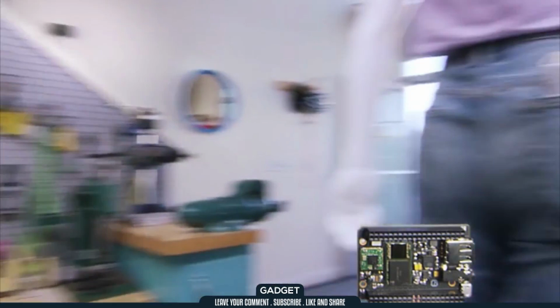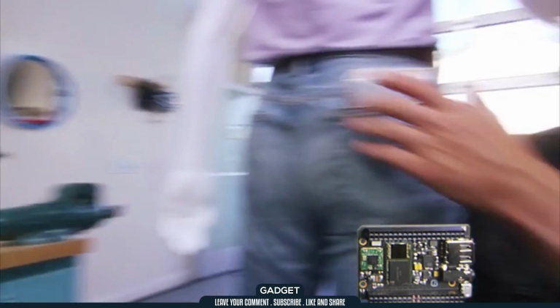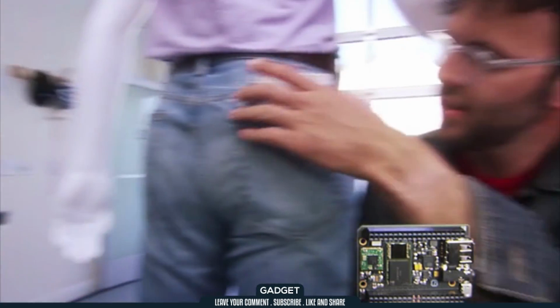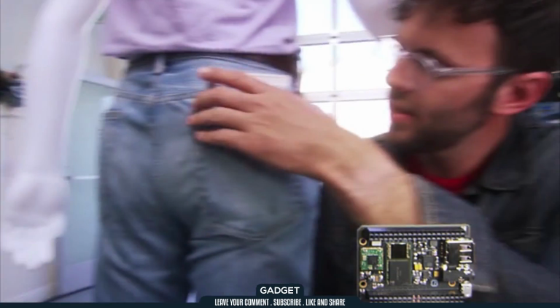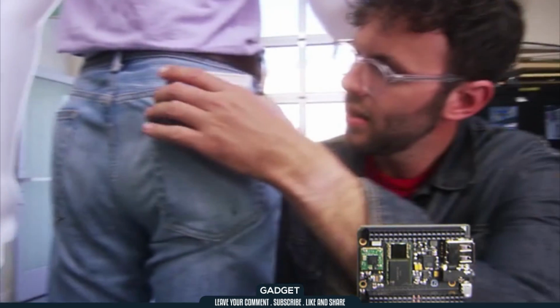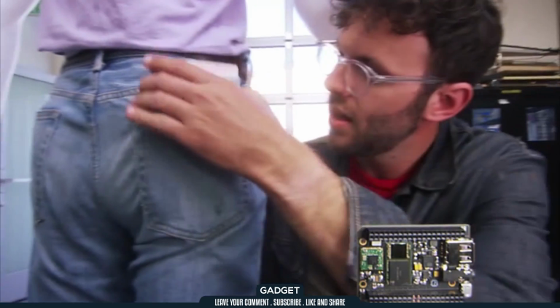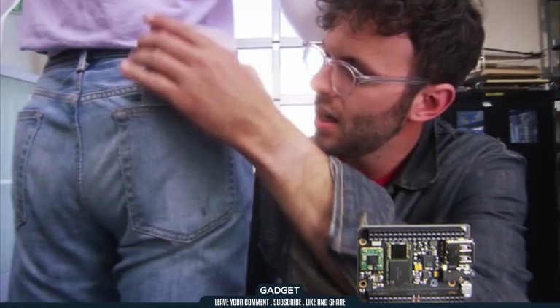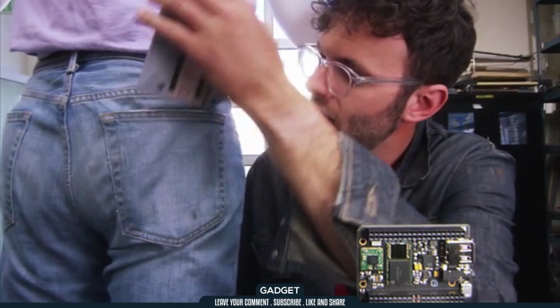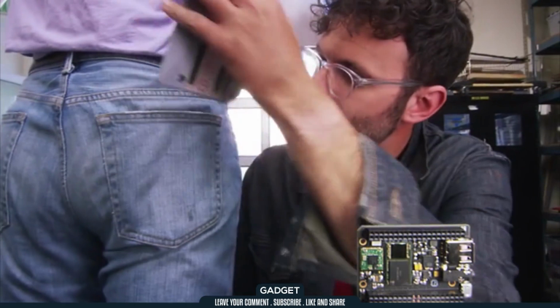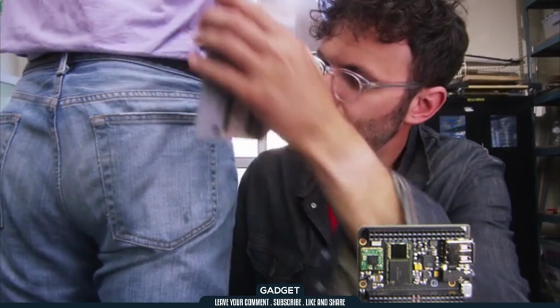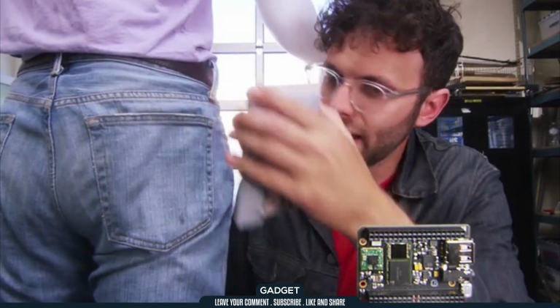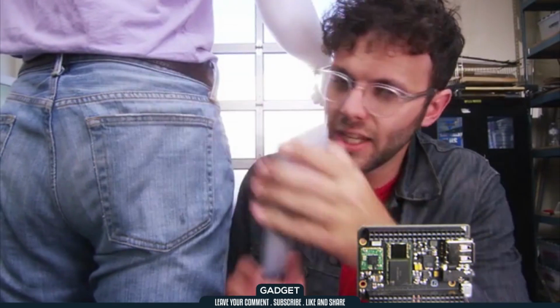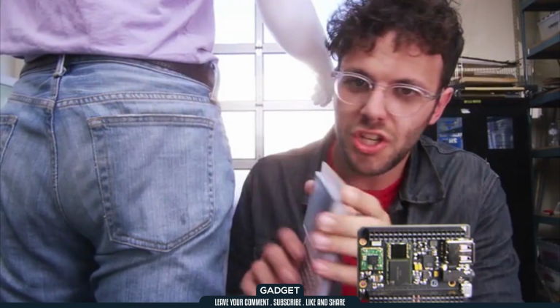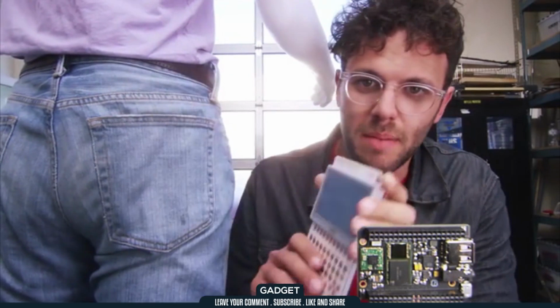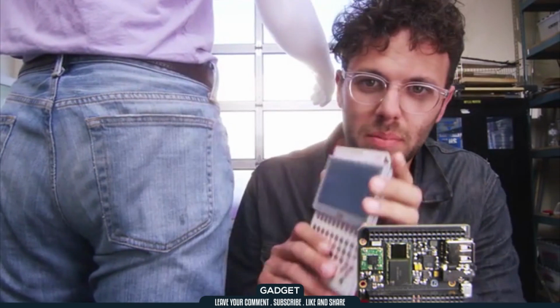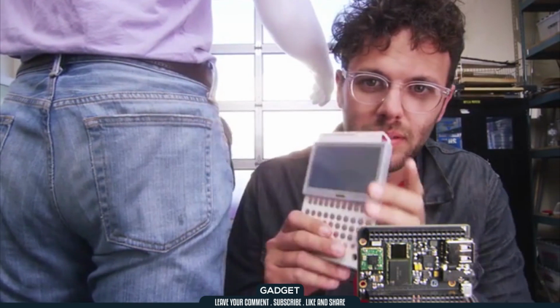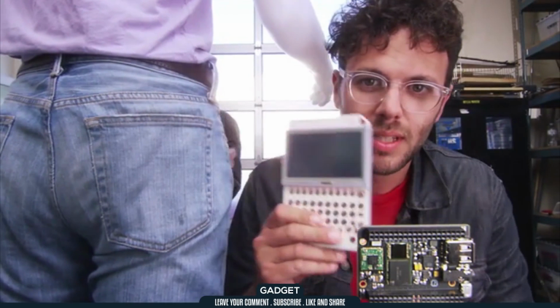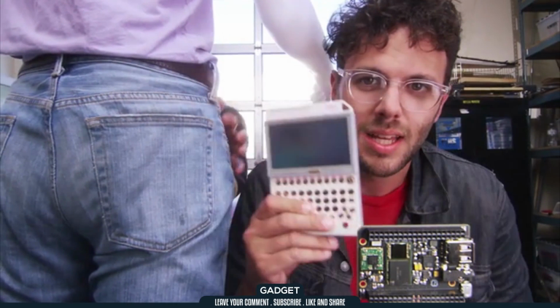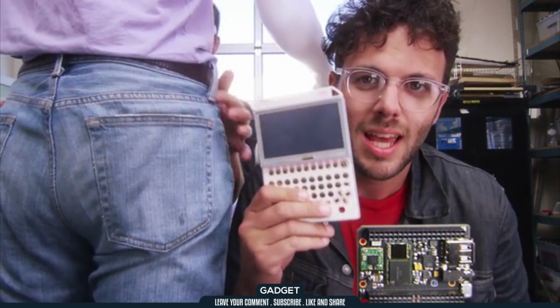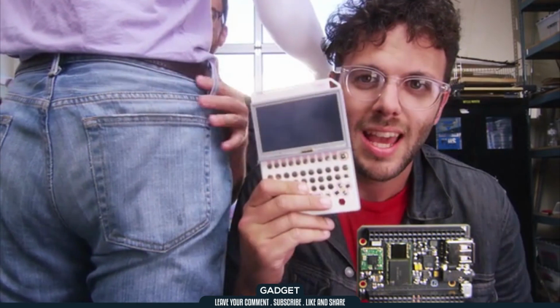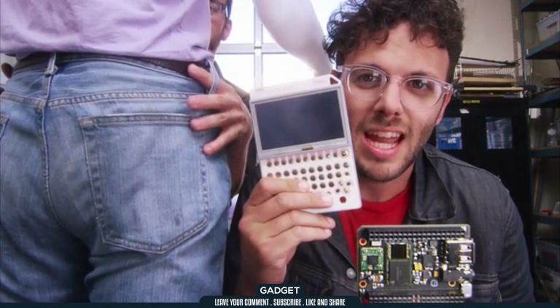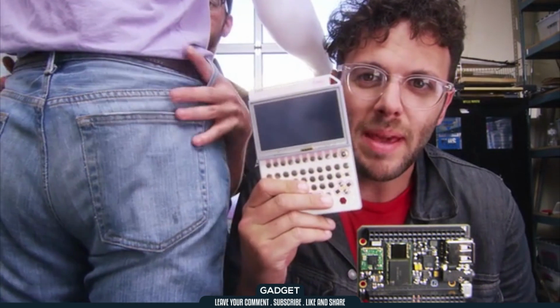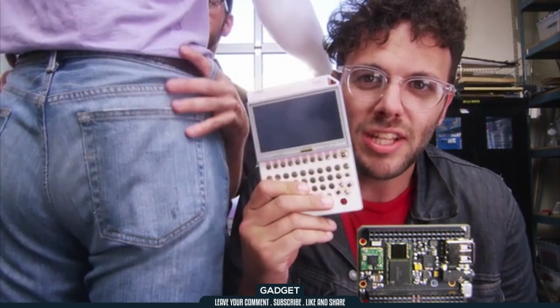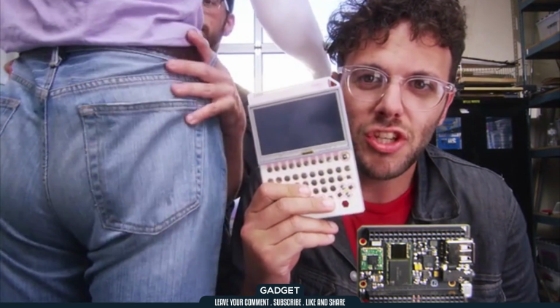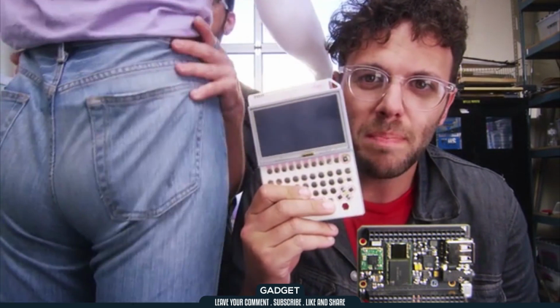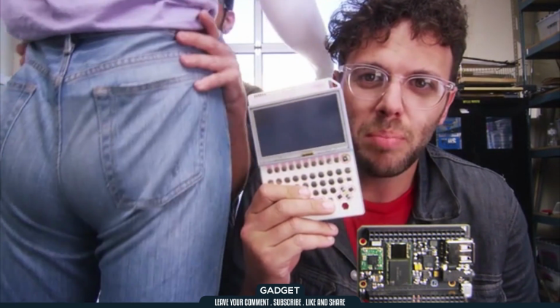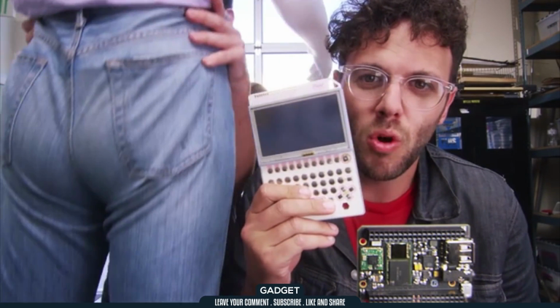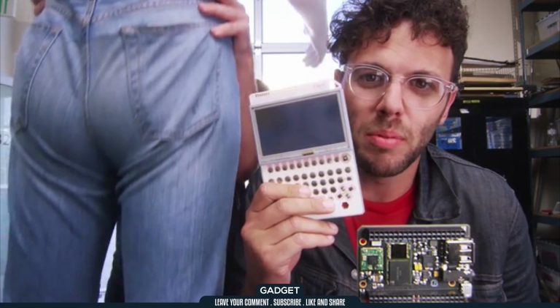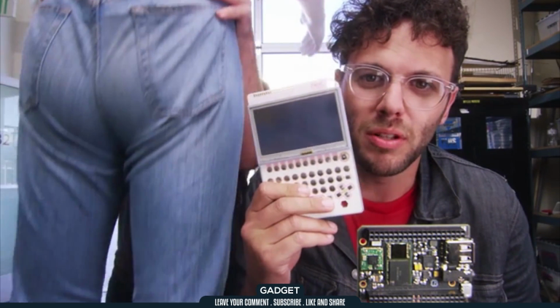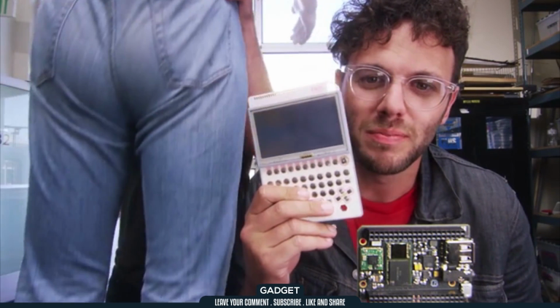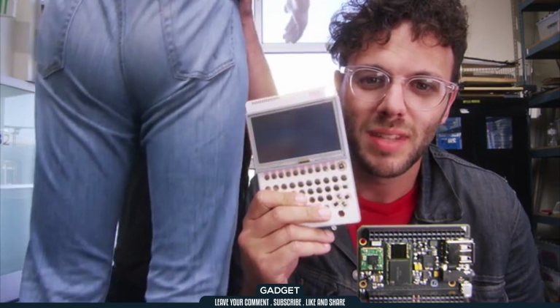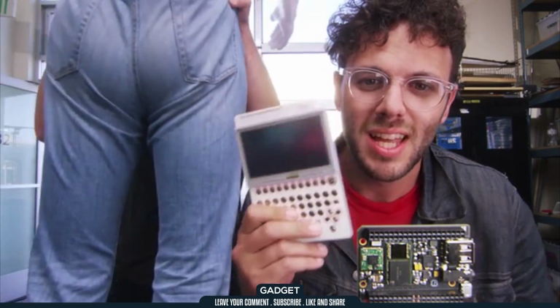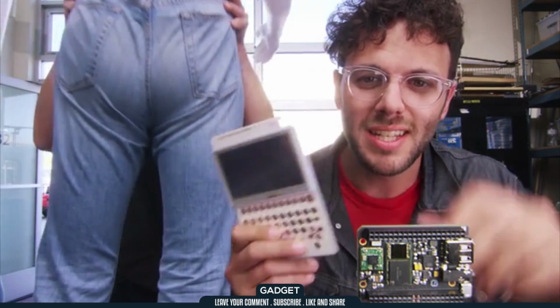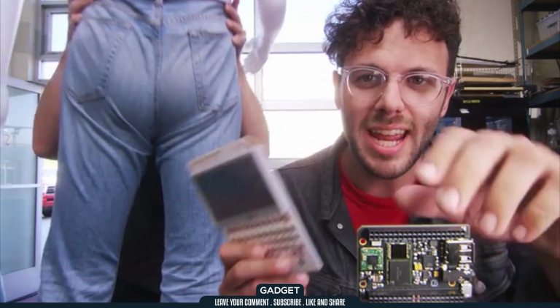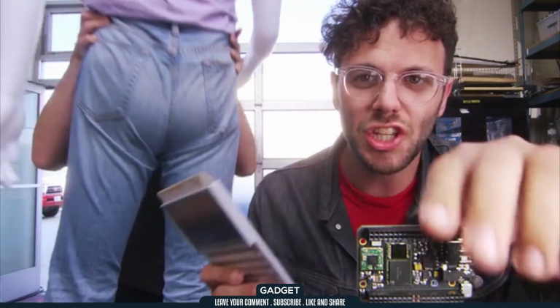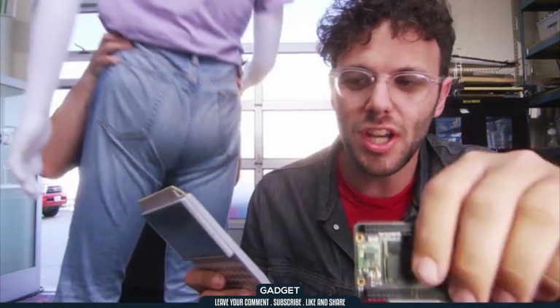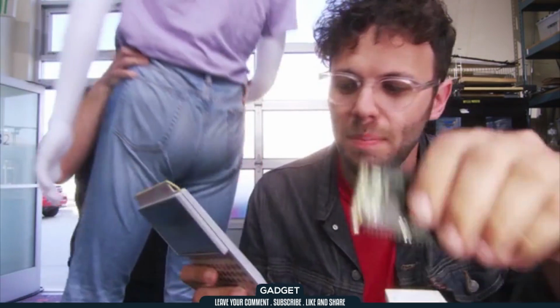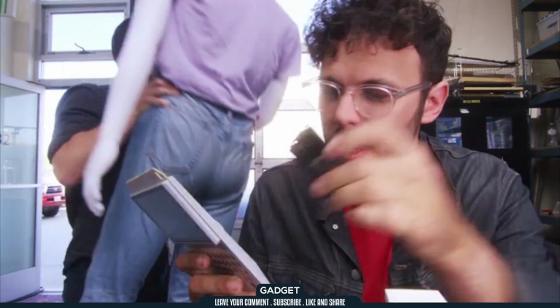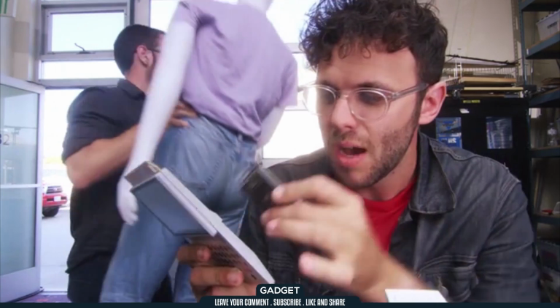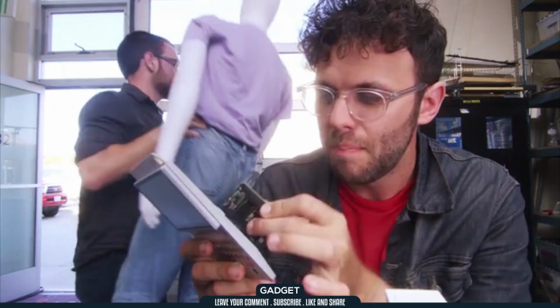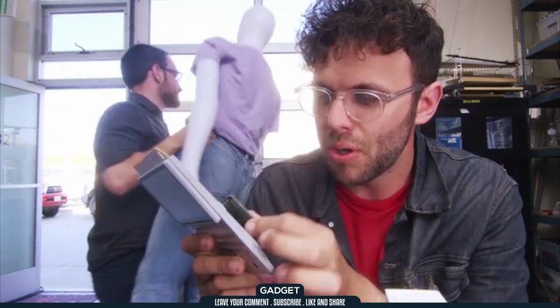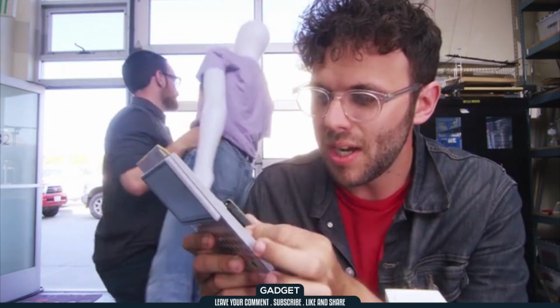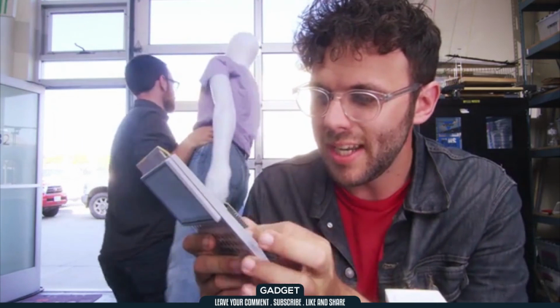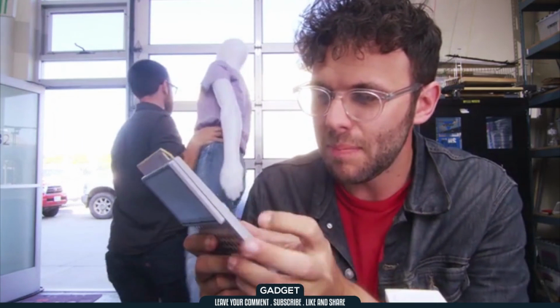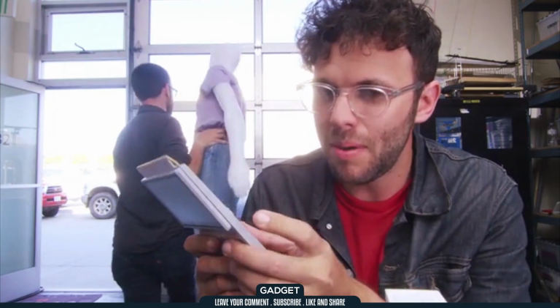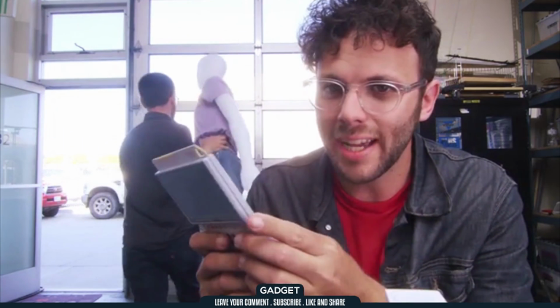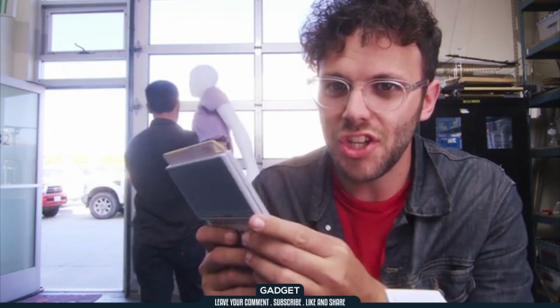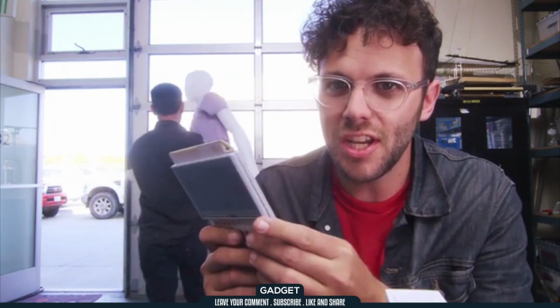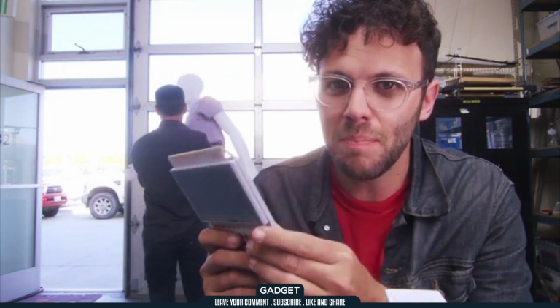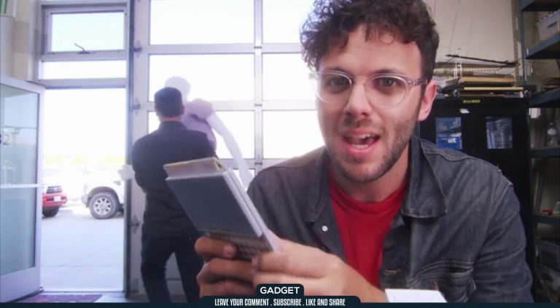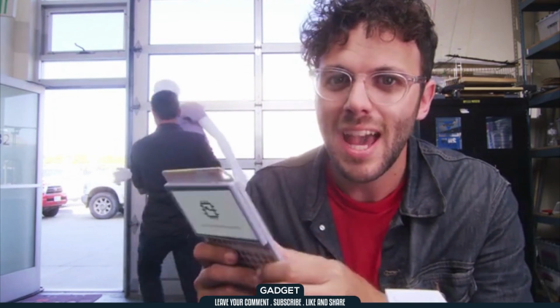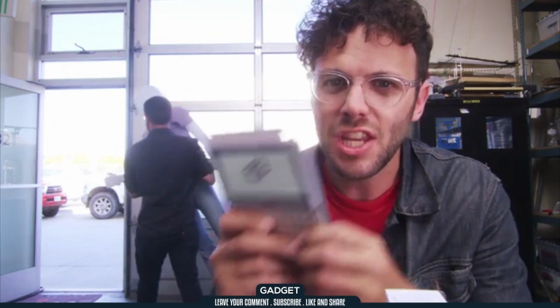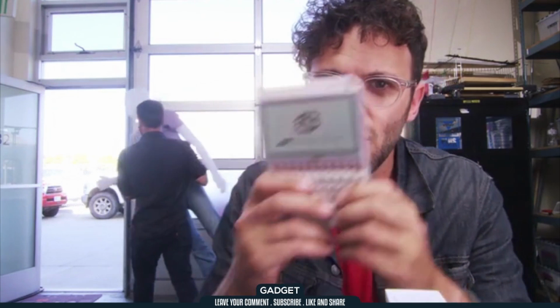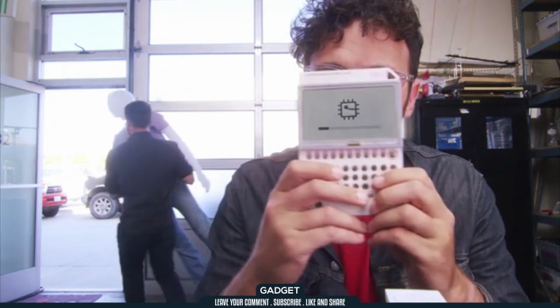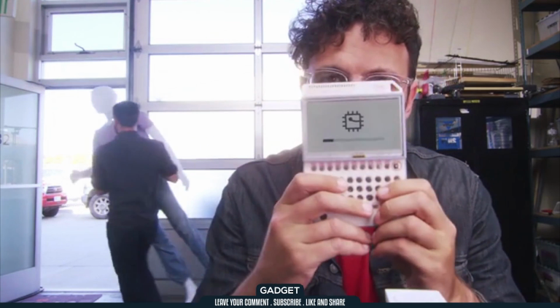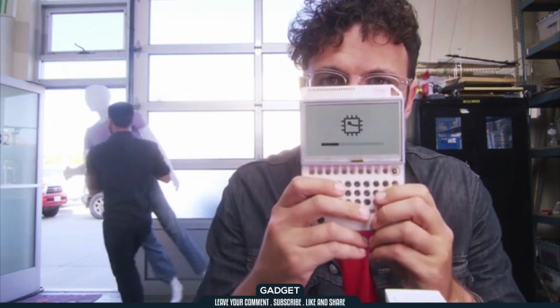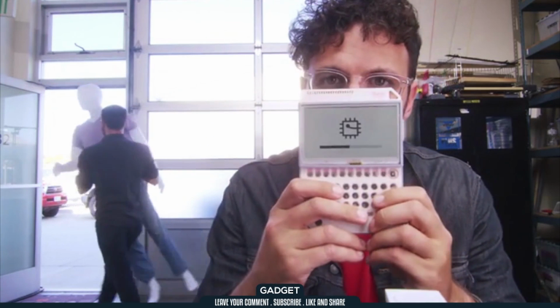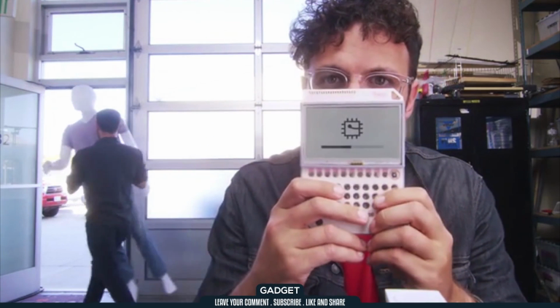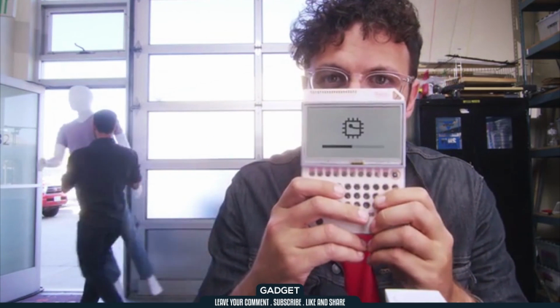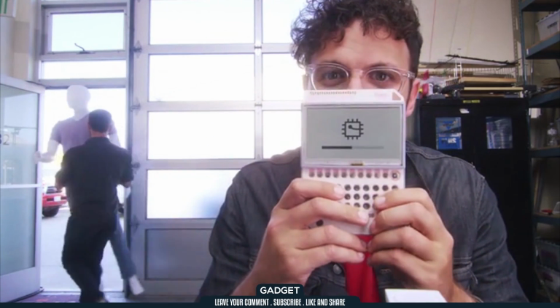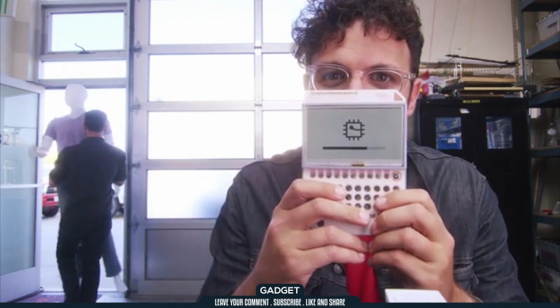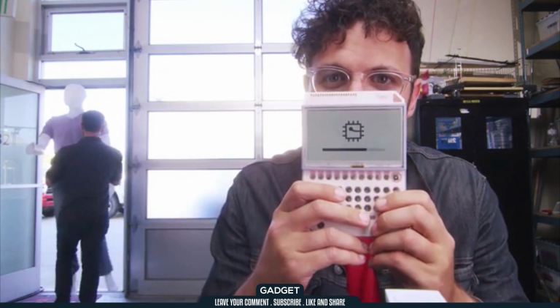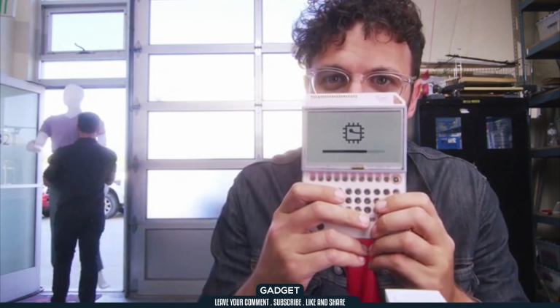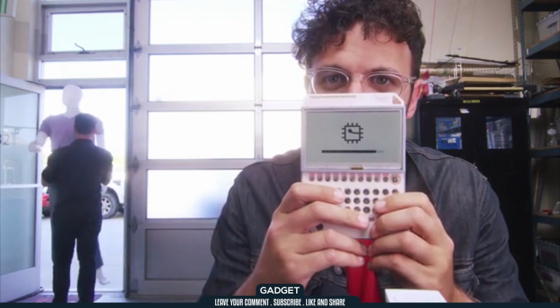This is PocketCHIP. It makes CHIP portable. Take CHIP, put it into PocketCHIP, and you can use CHIP anywhere.